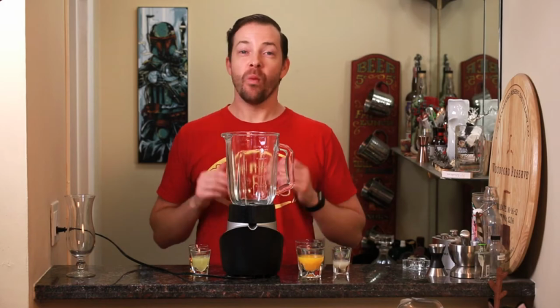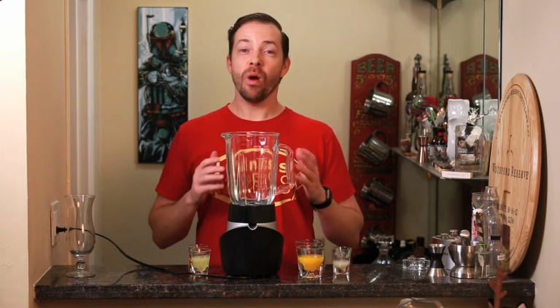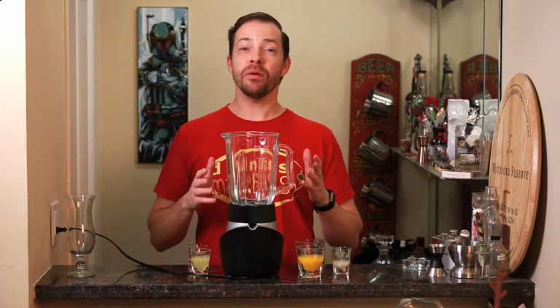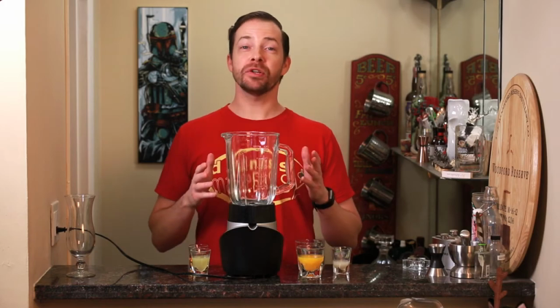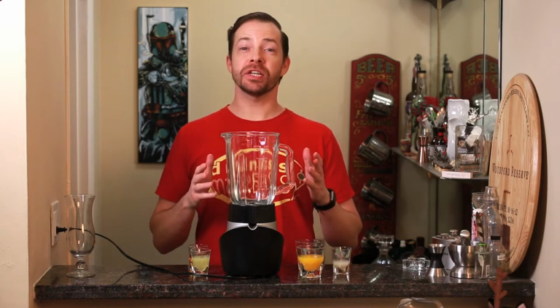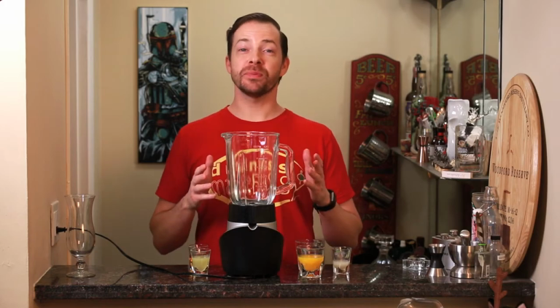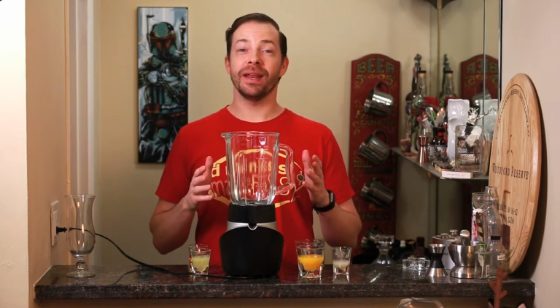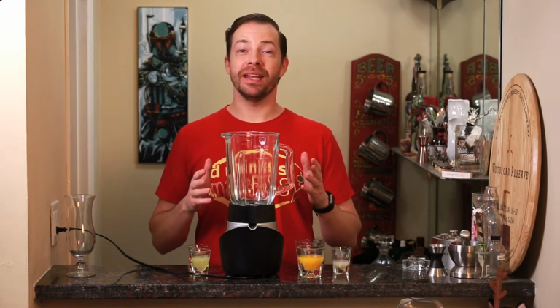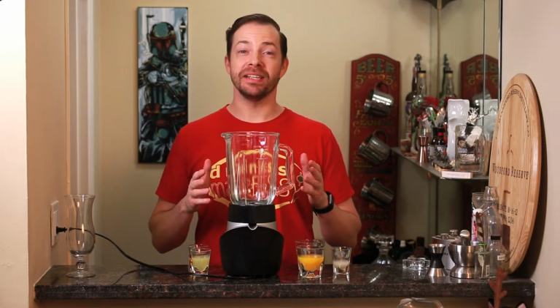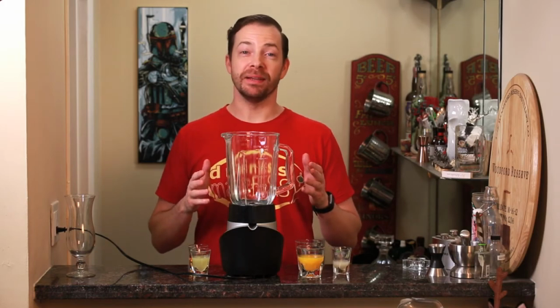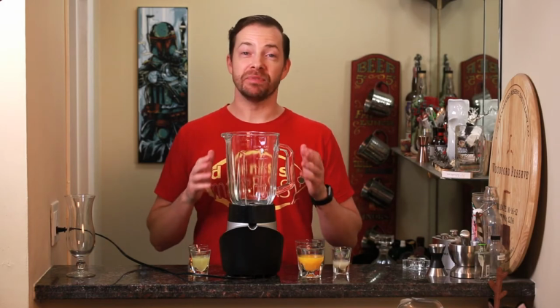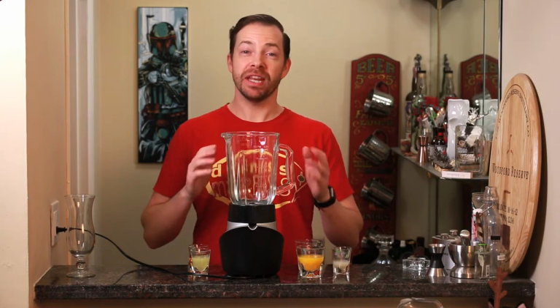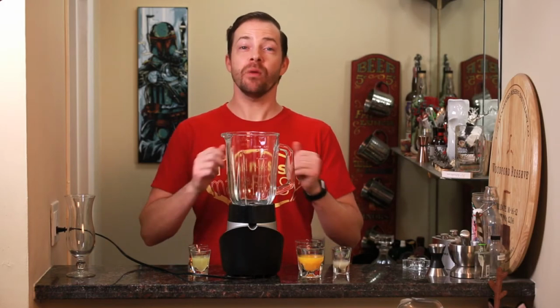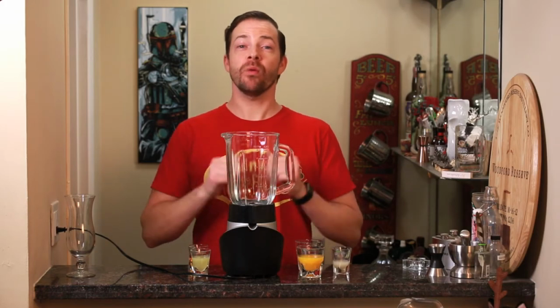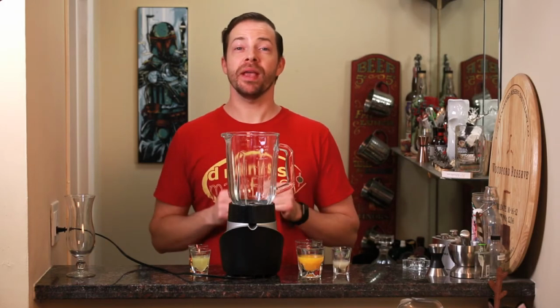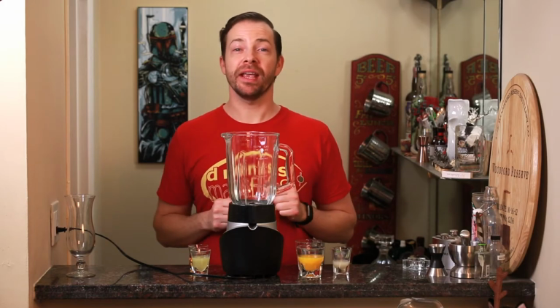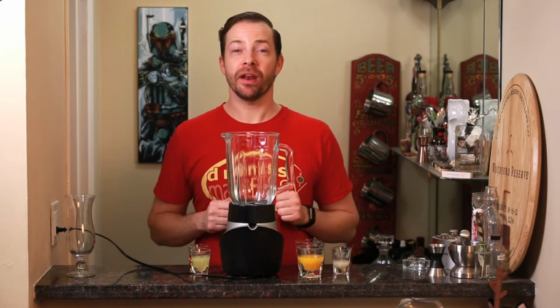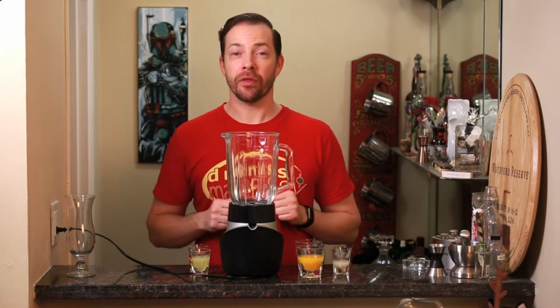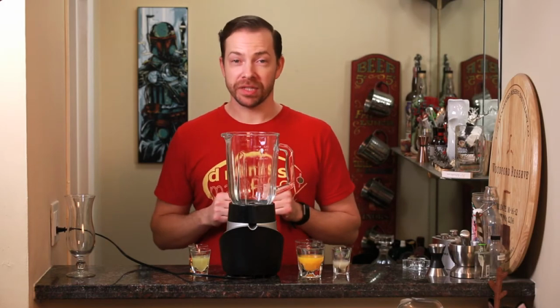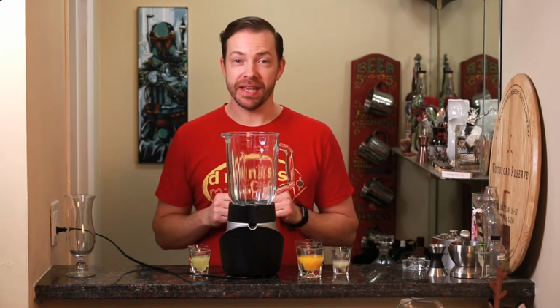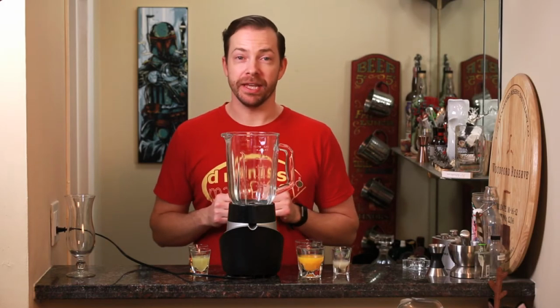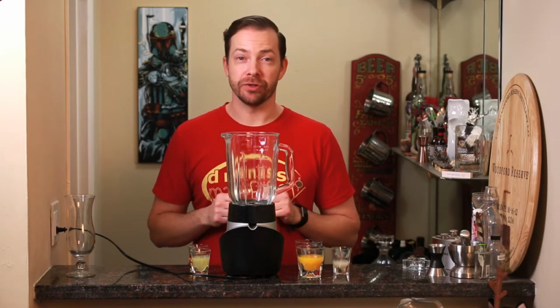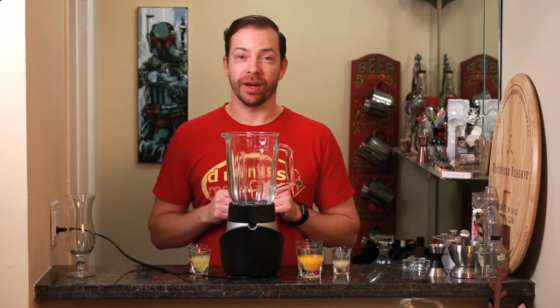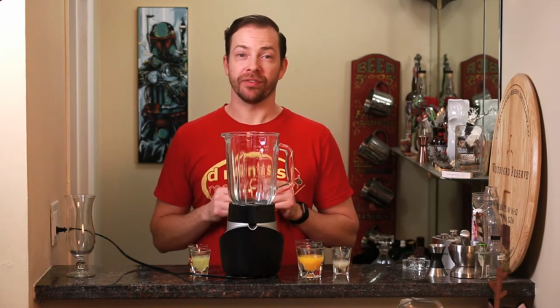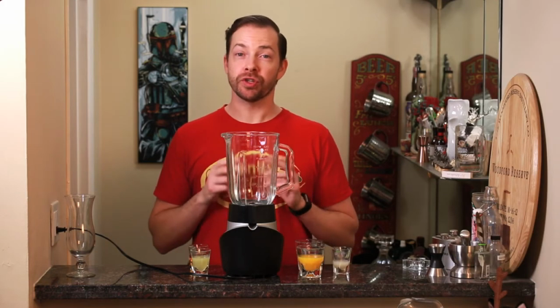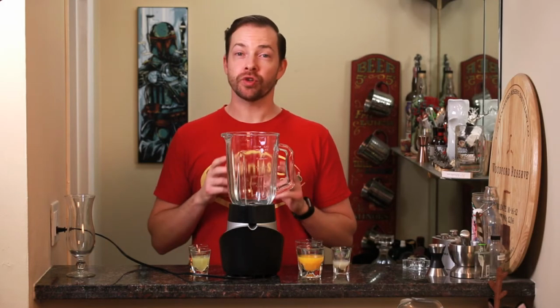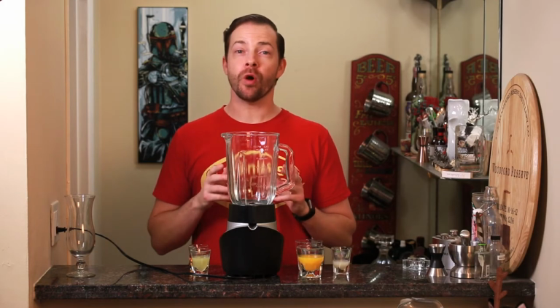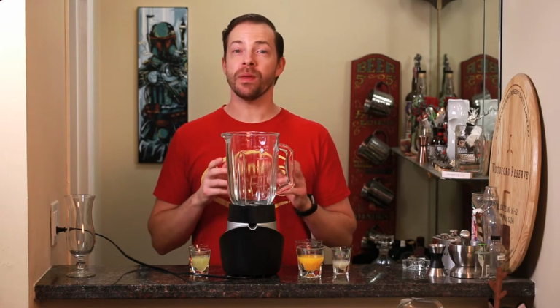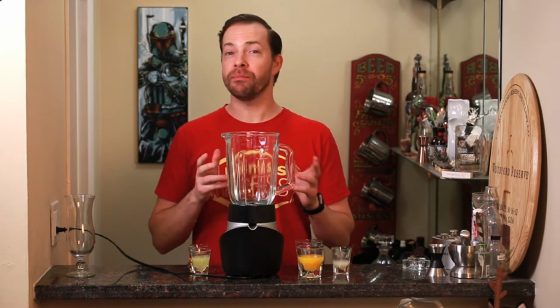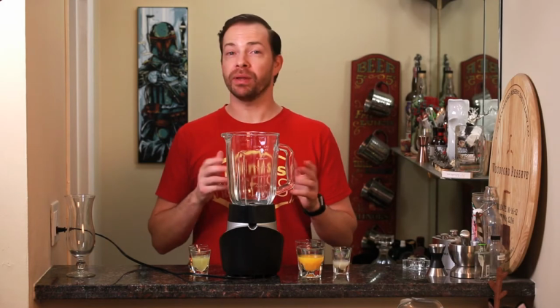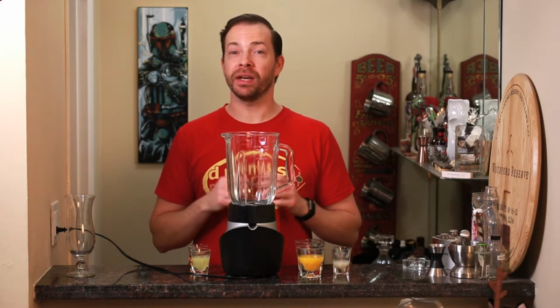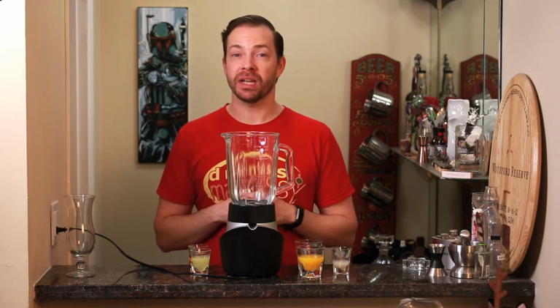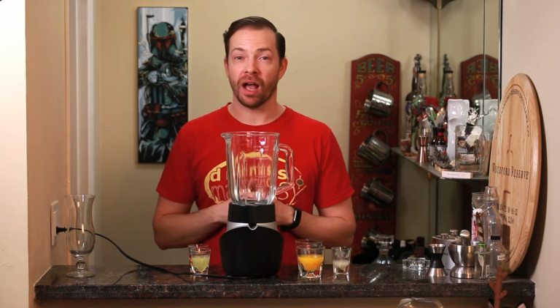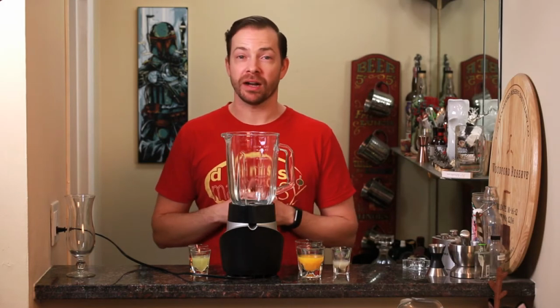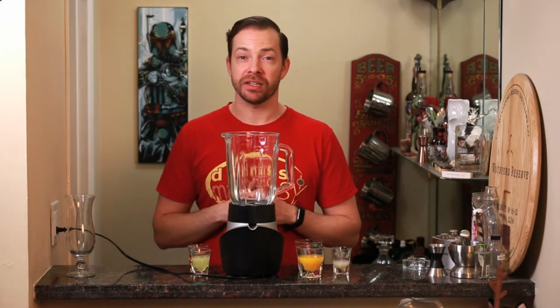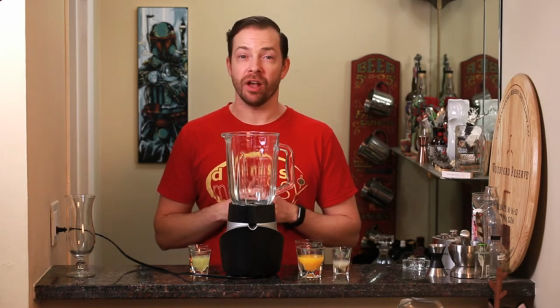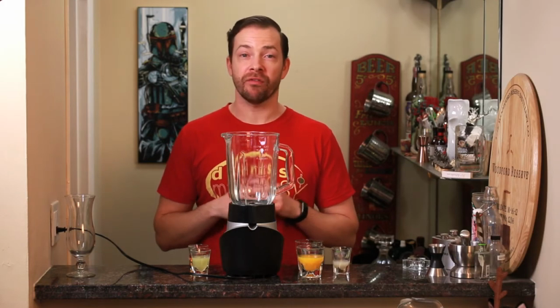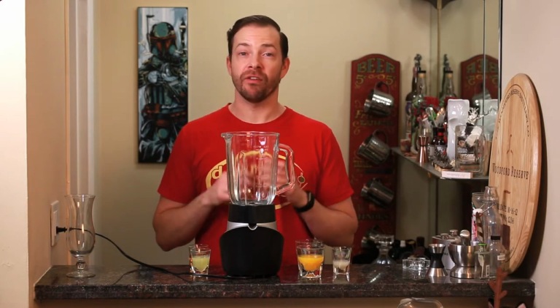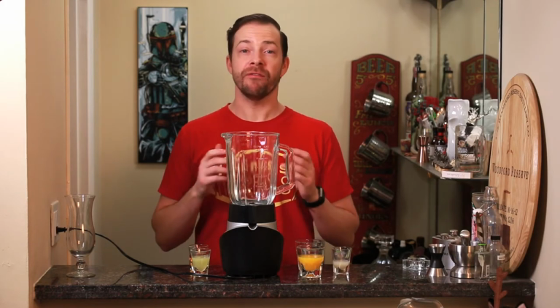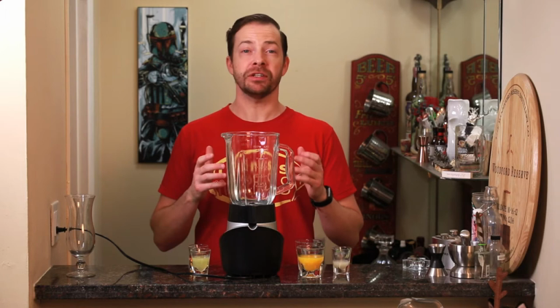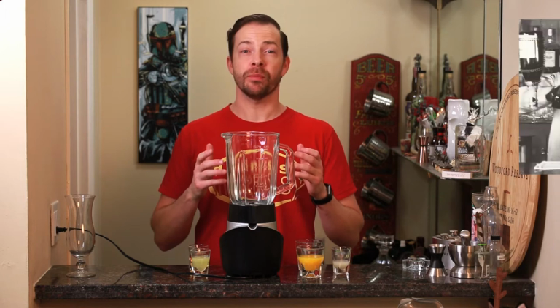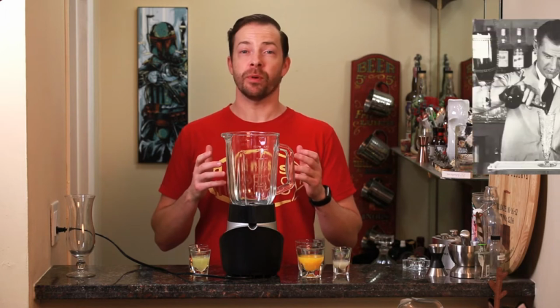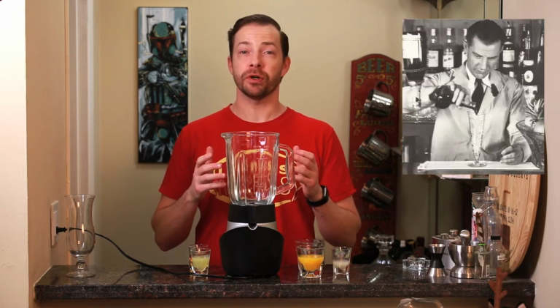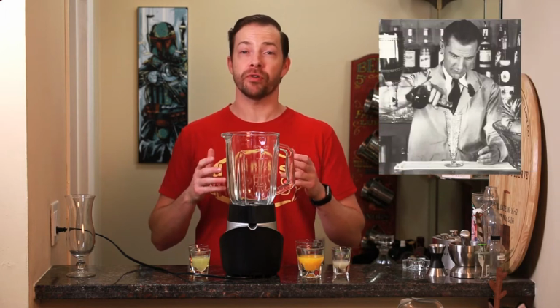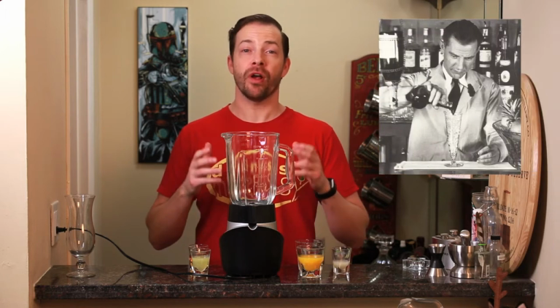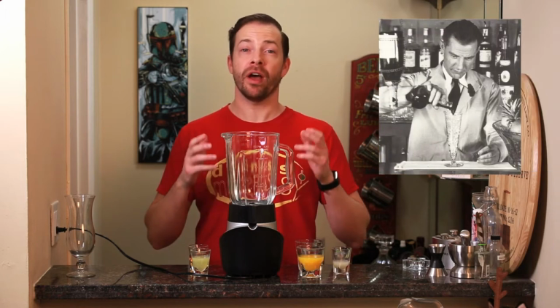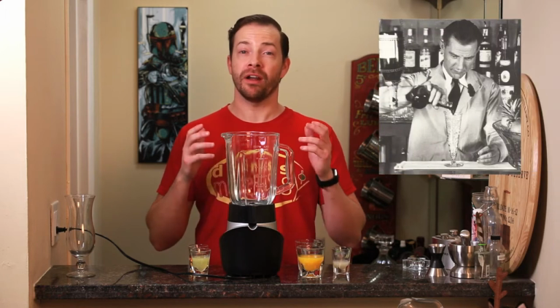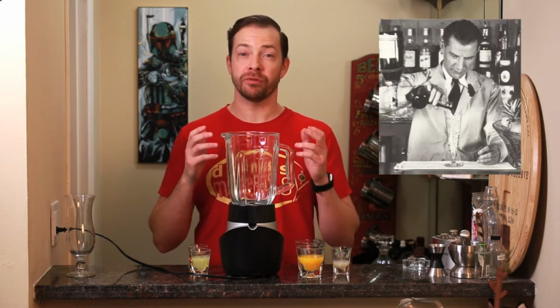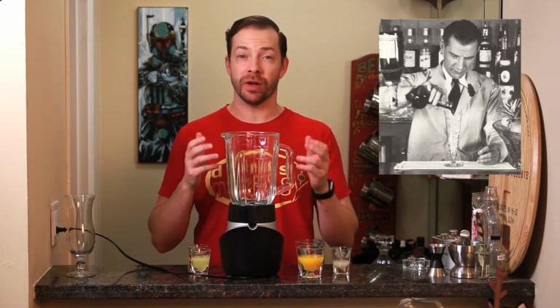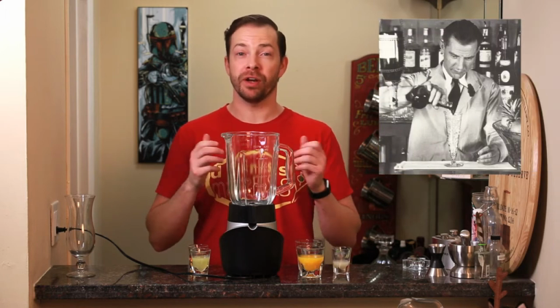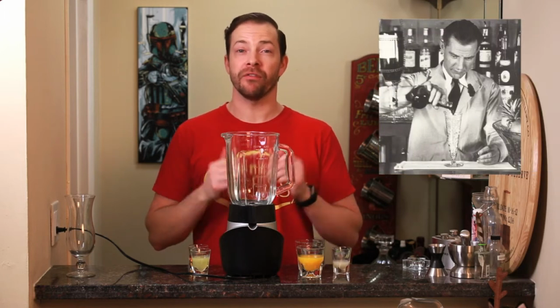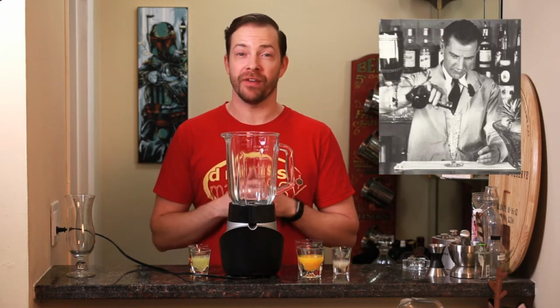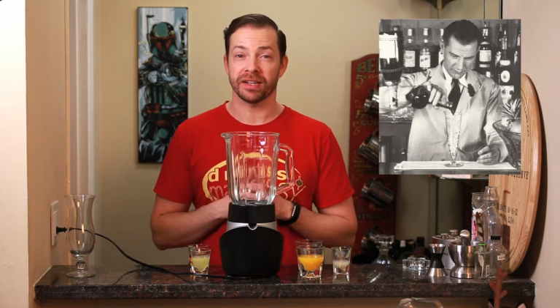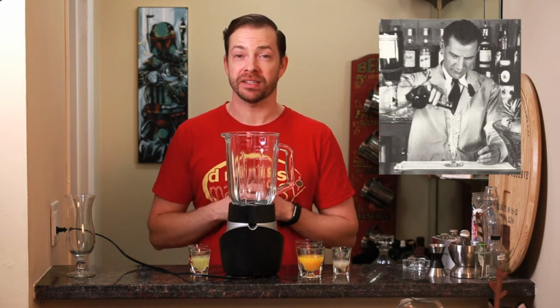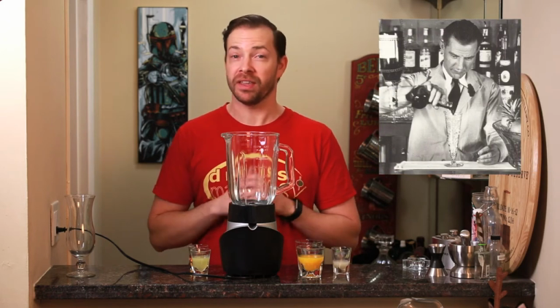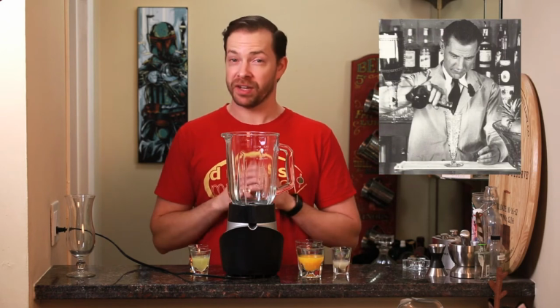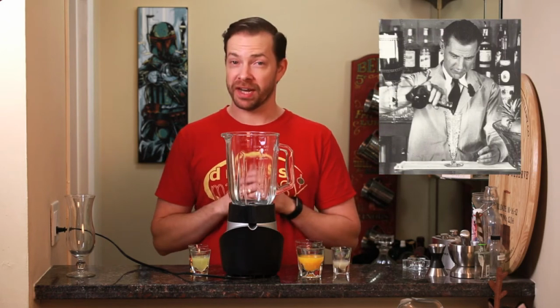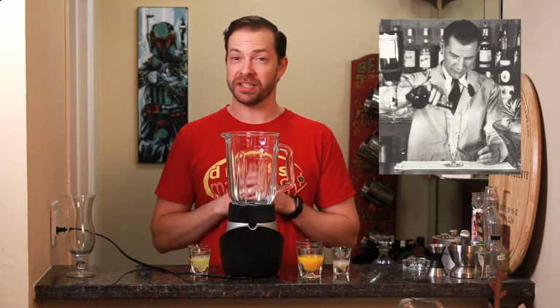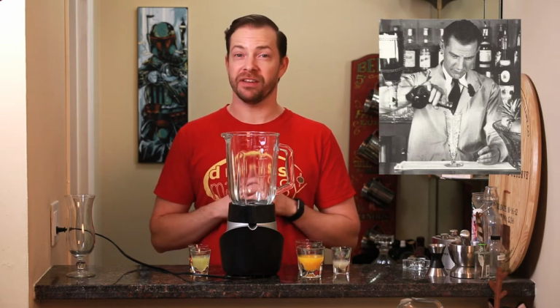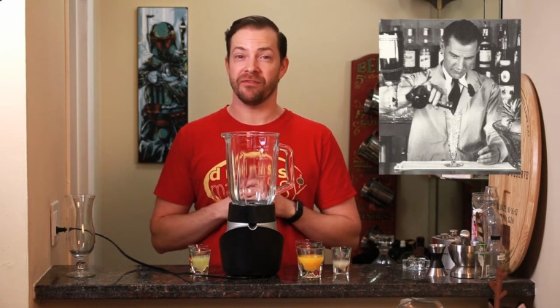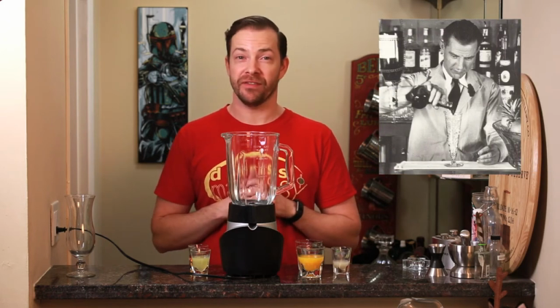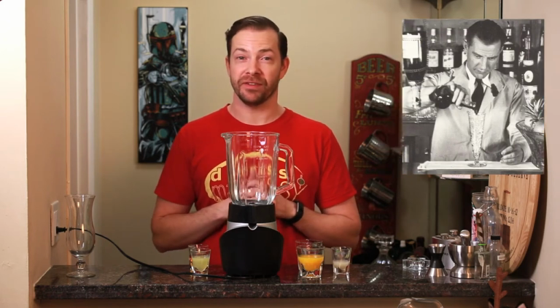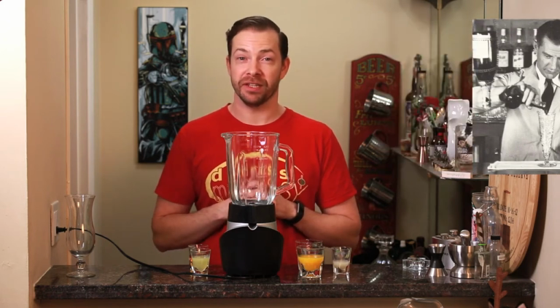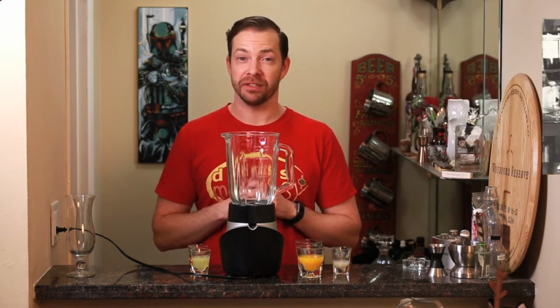Welcome to Drinks Made Easy. Today we're making another tiki drink, the scorpion blended cocktail from Victor Bergeron of Trader Vic's in the 1950s.